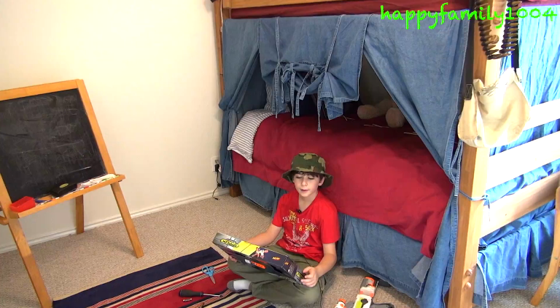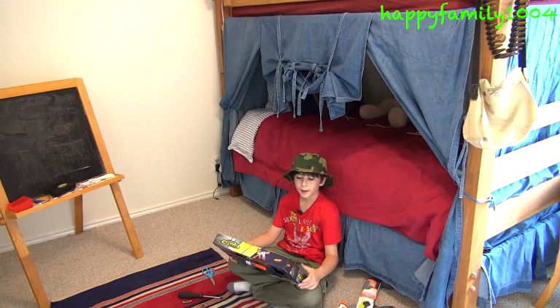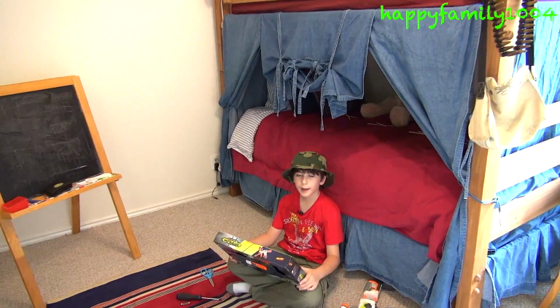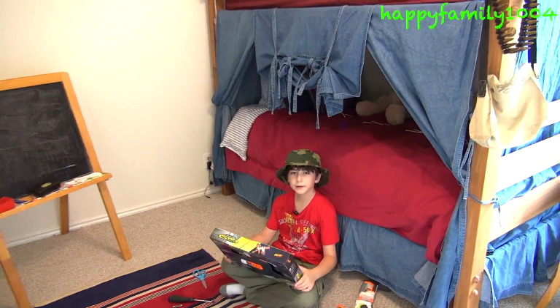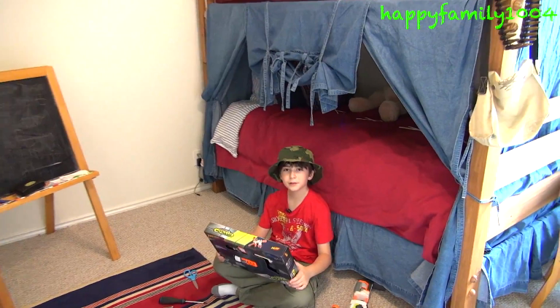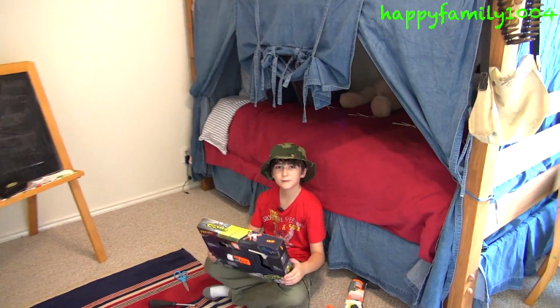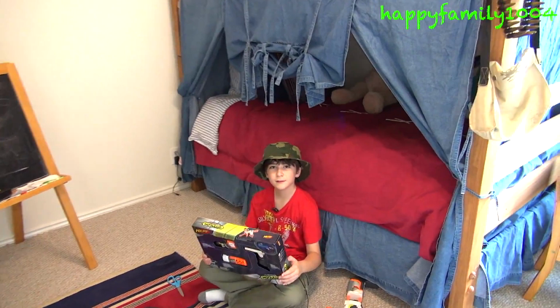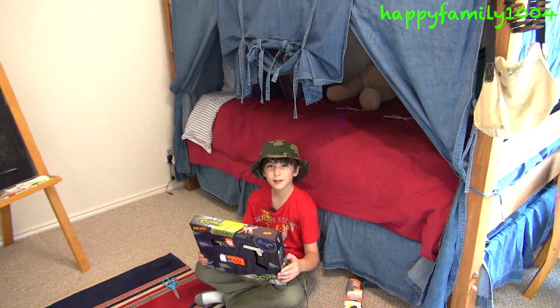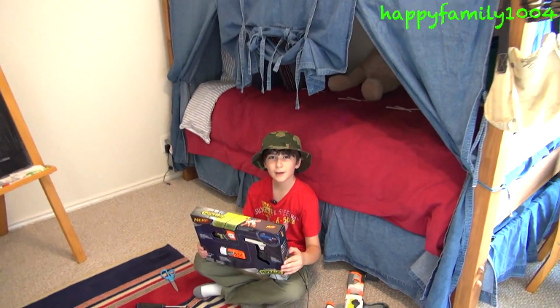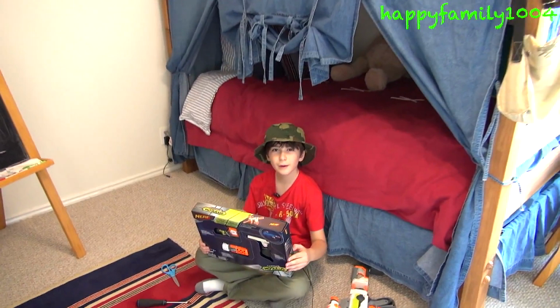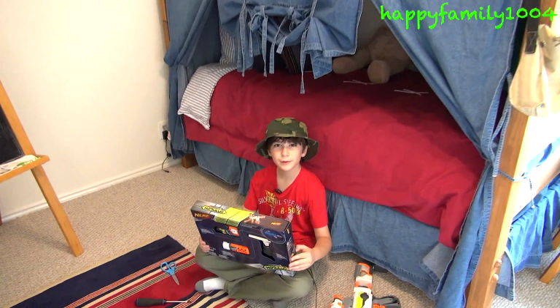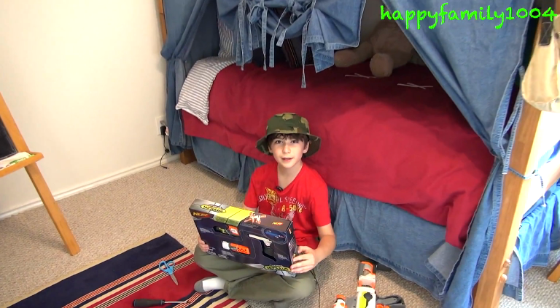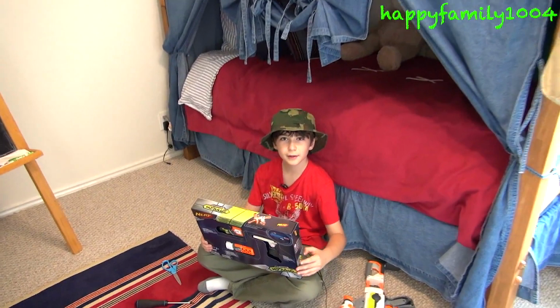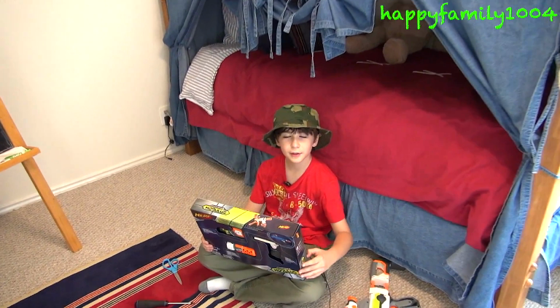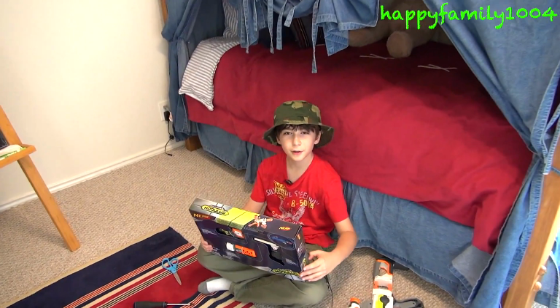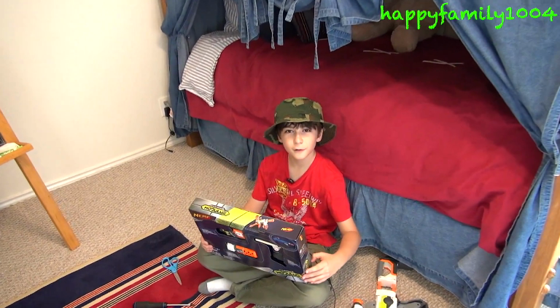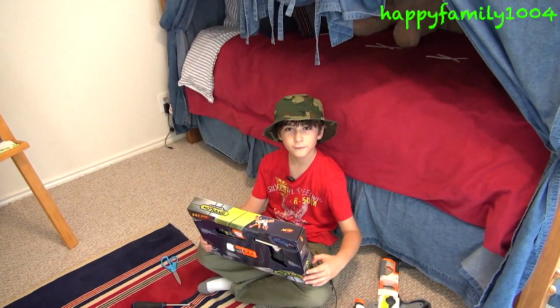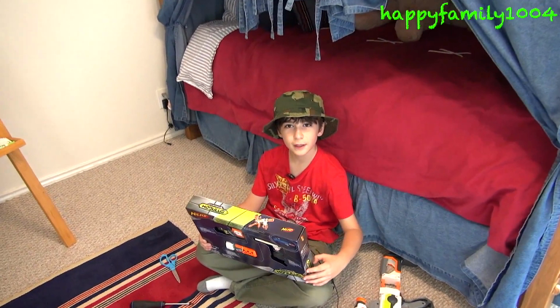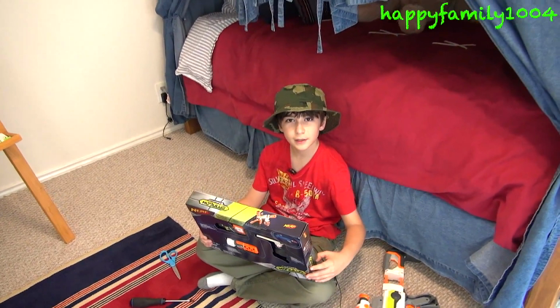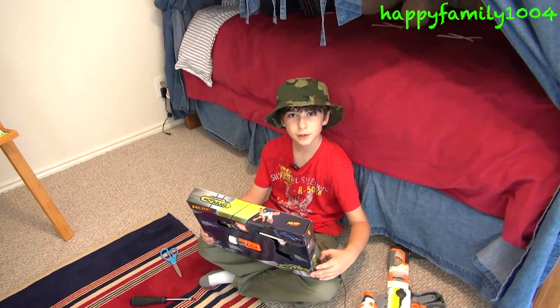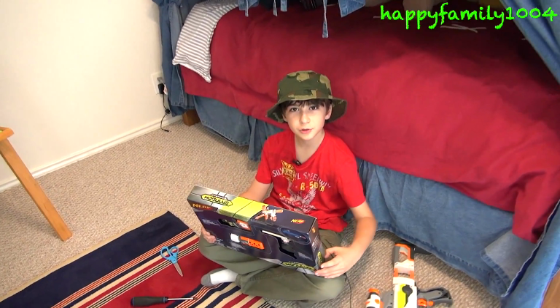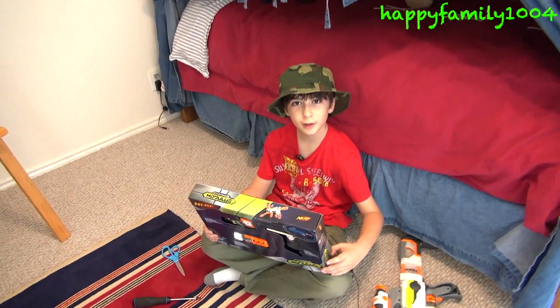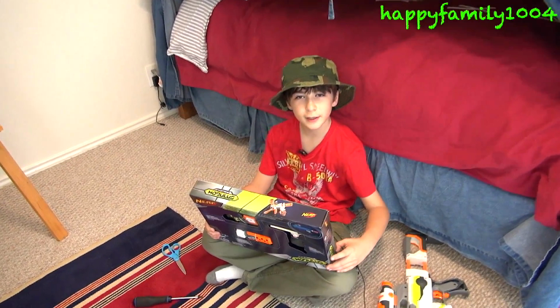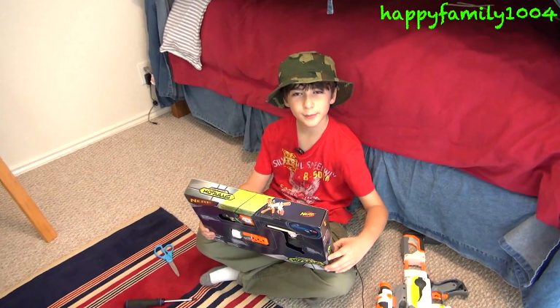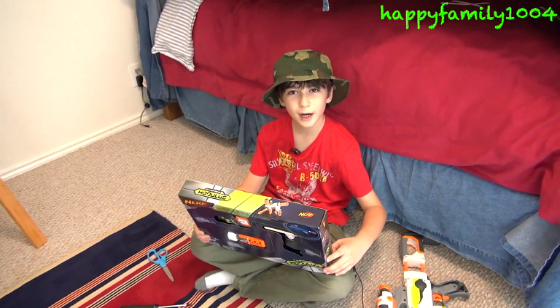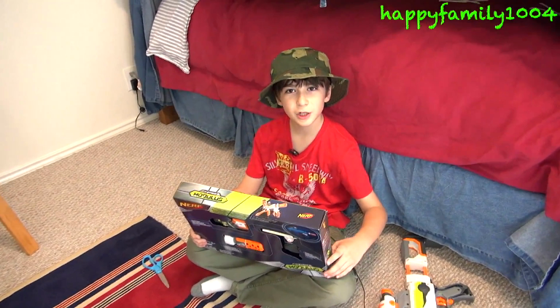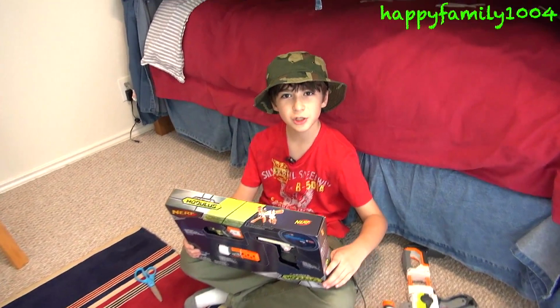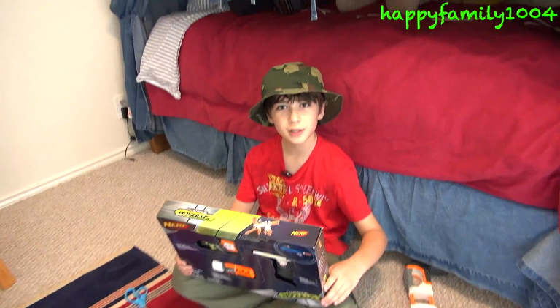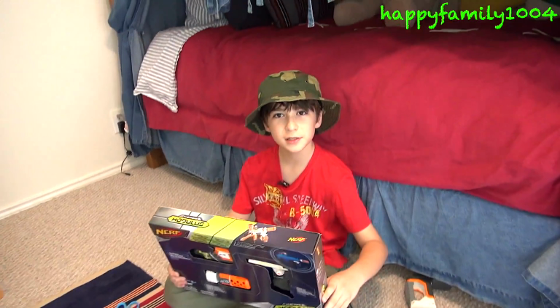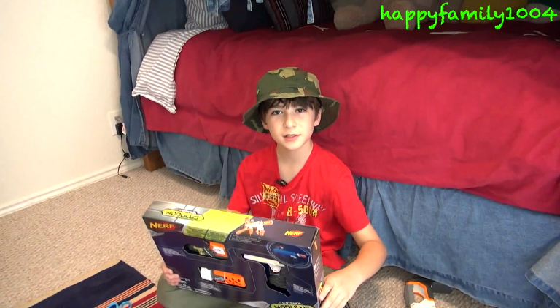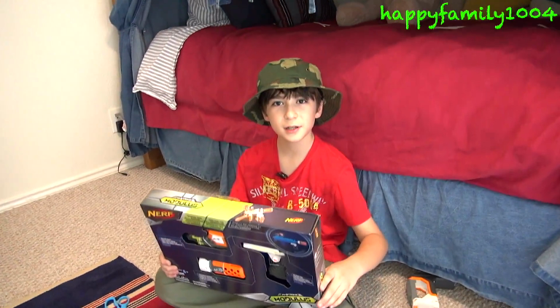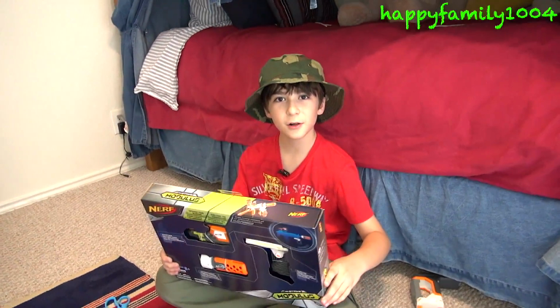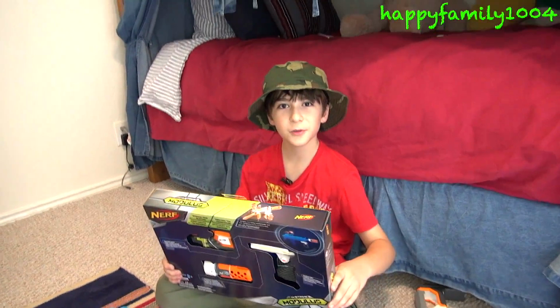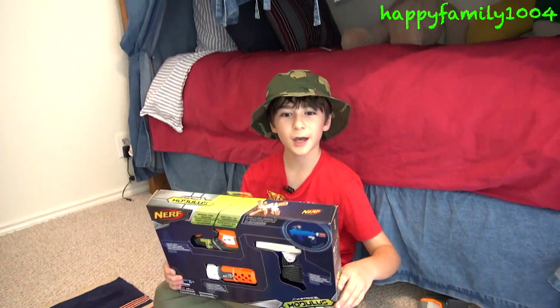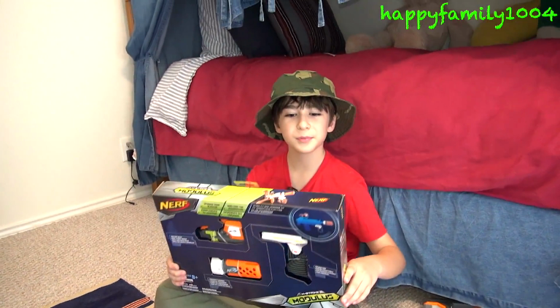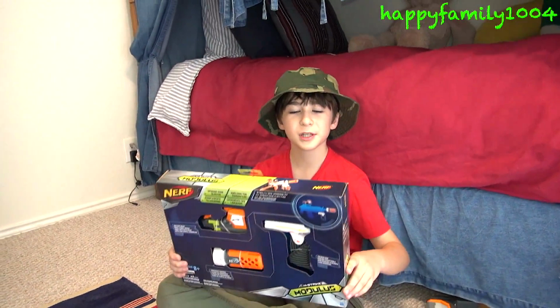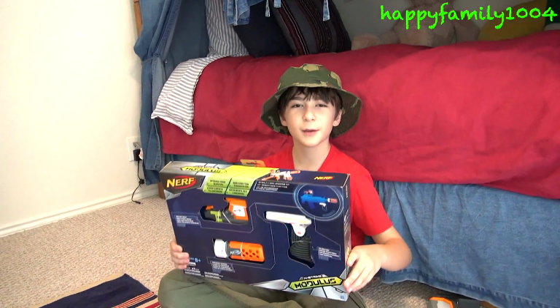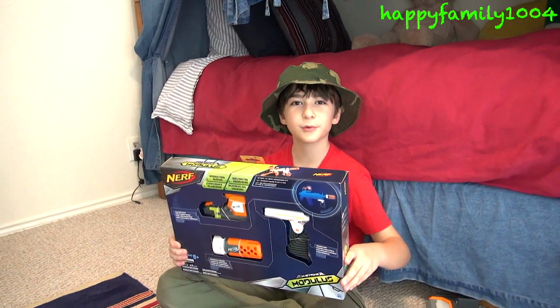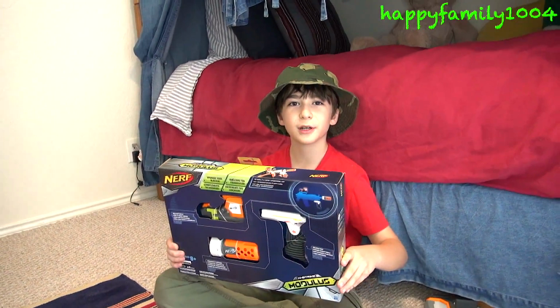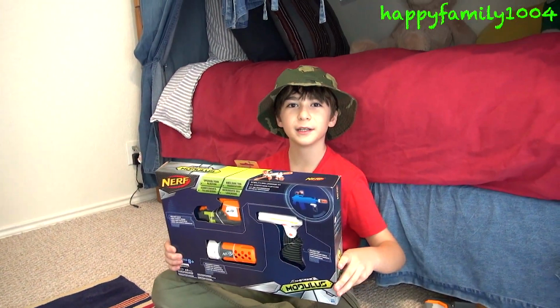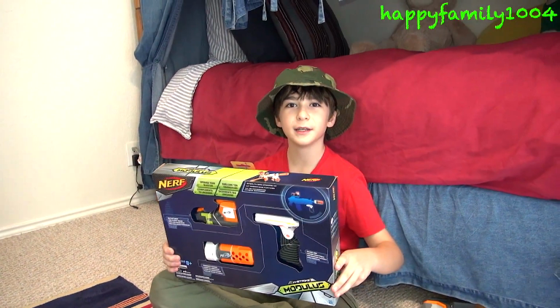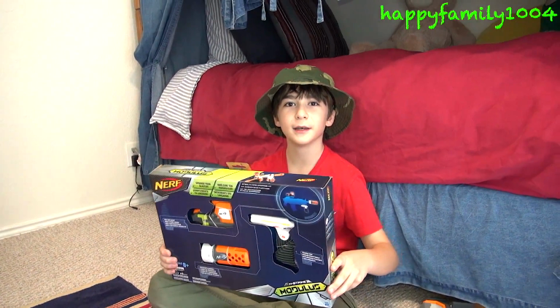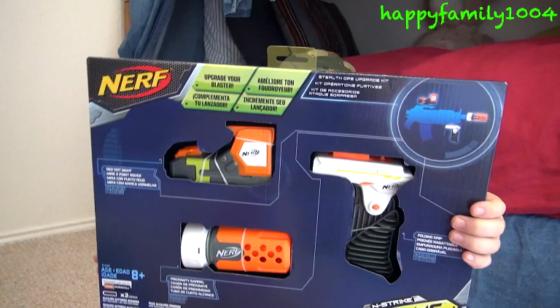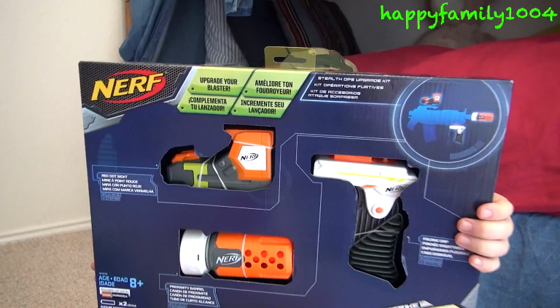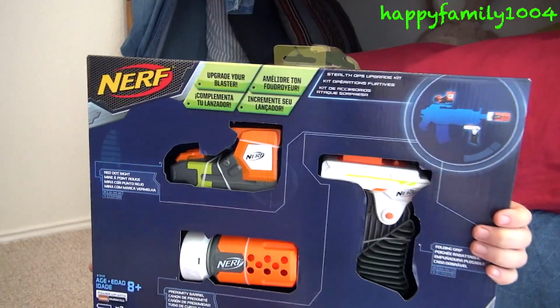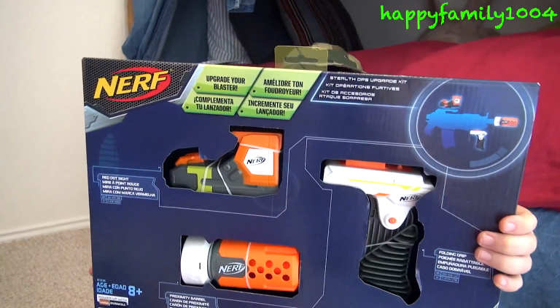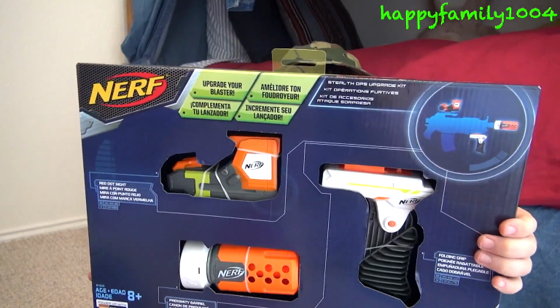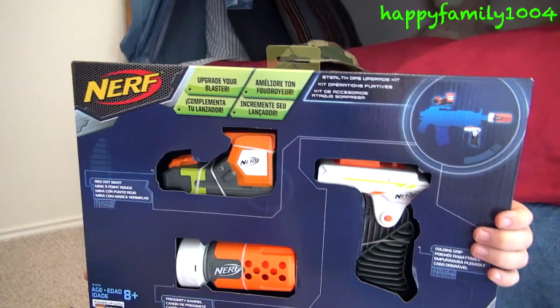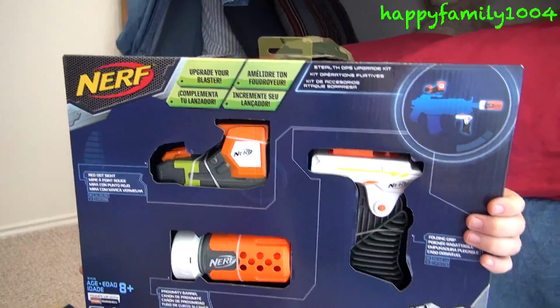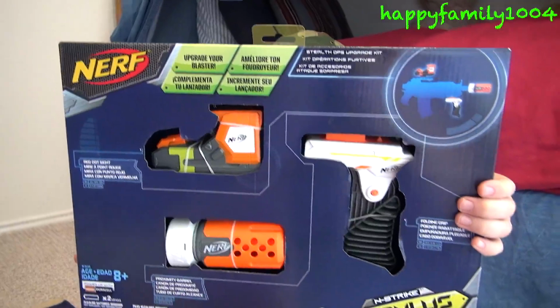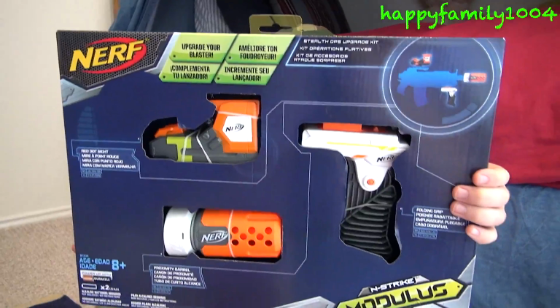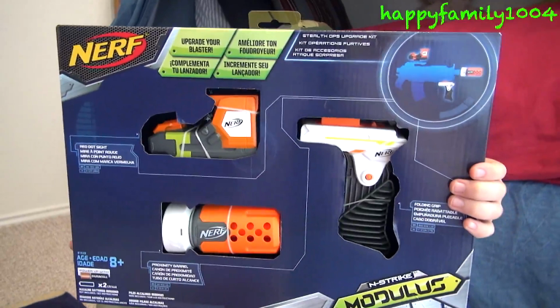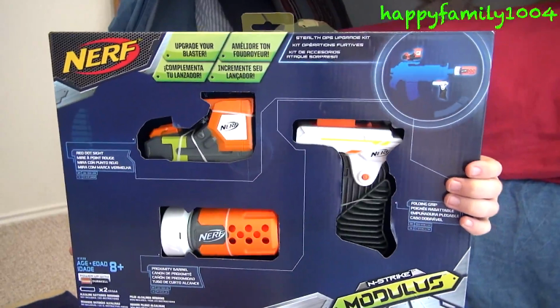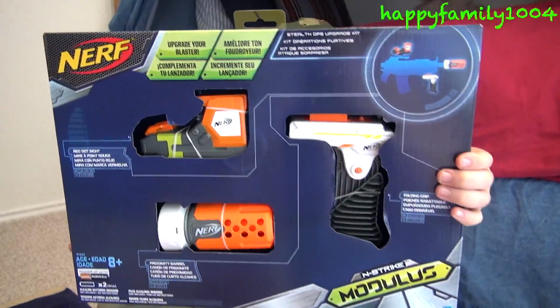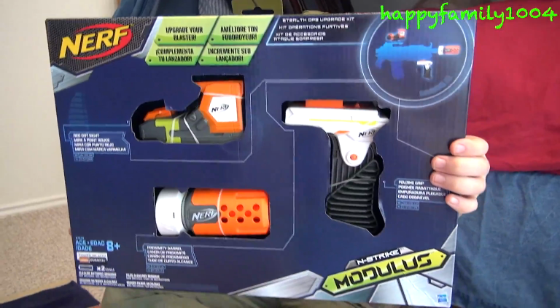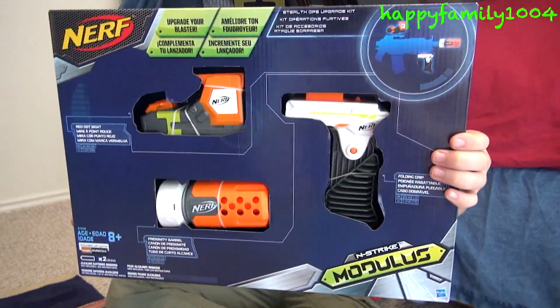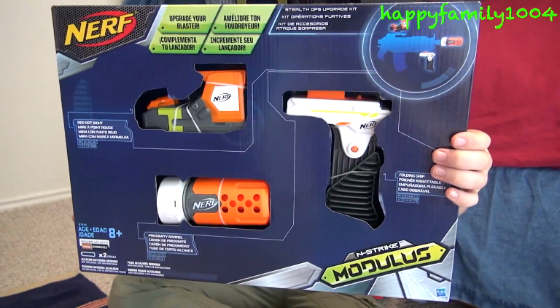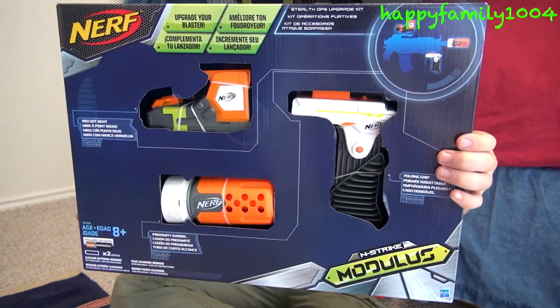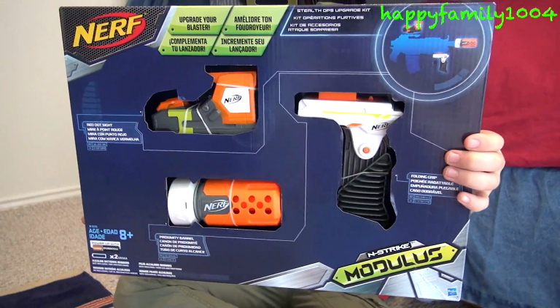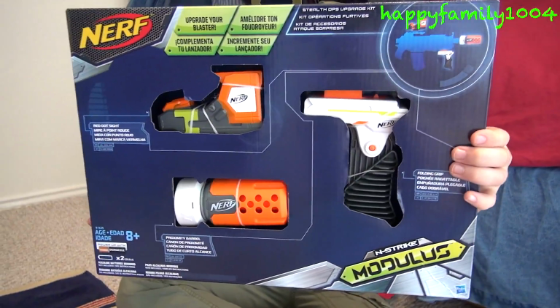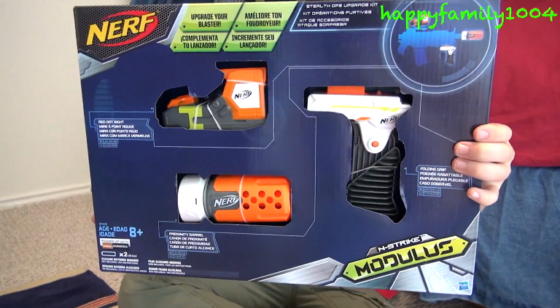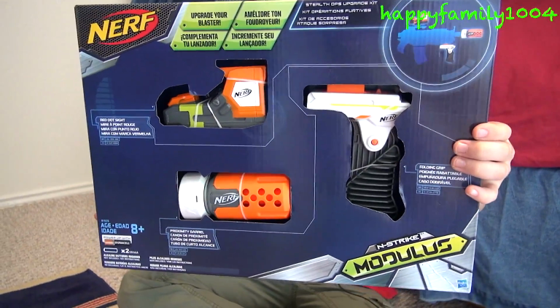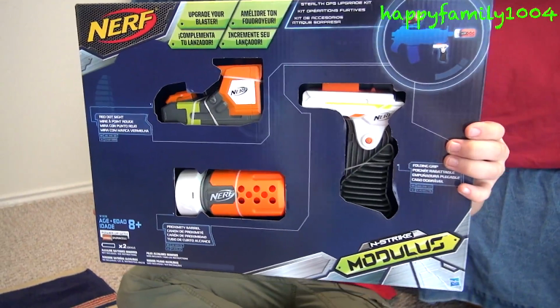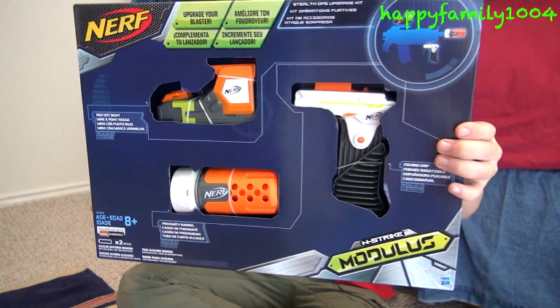Hi YouTube, today I'm opening the Nerf N-Strike Modulus Stealth Ops Upgrade Kit. Here's the front of the box — it's for ages 8 and older.